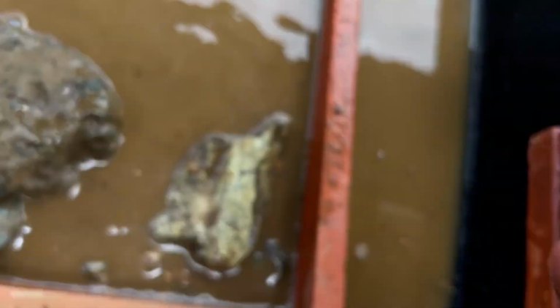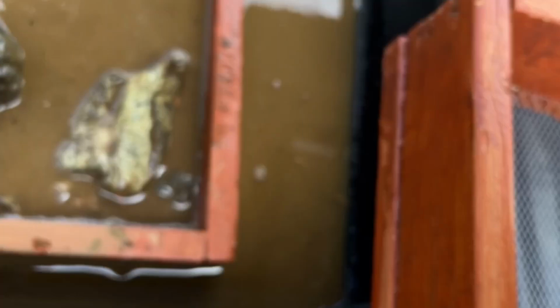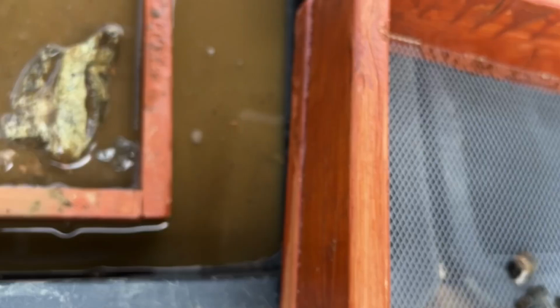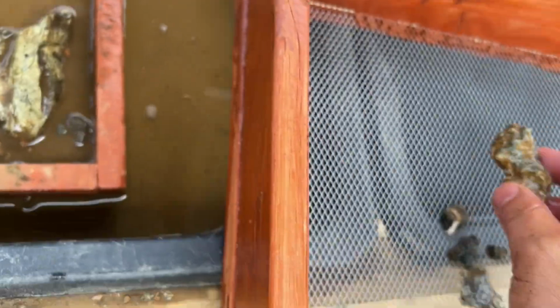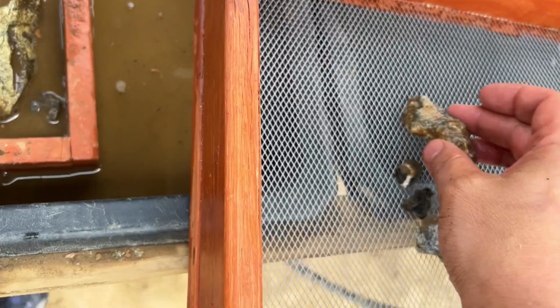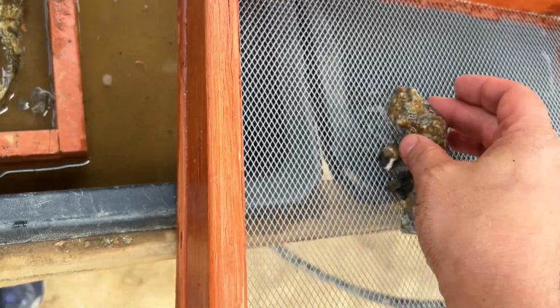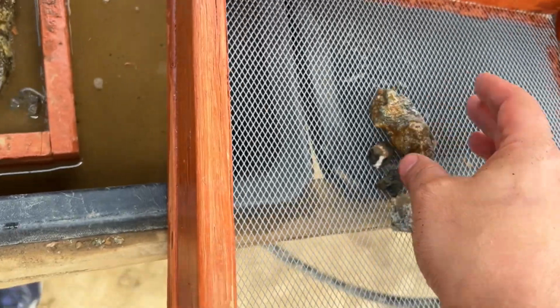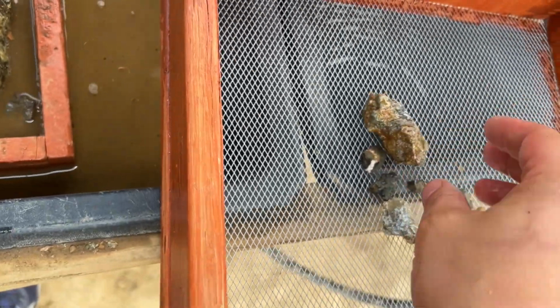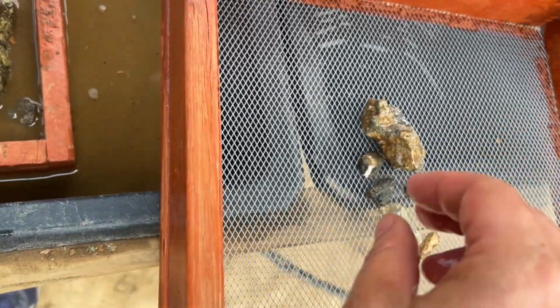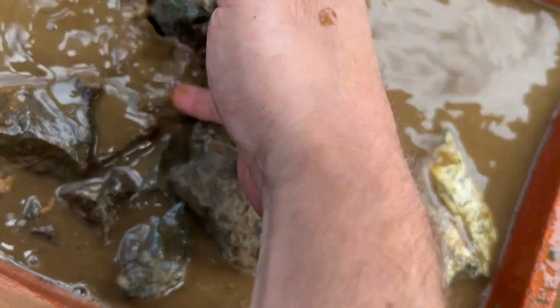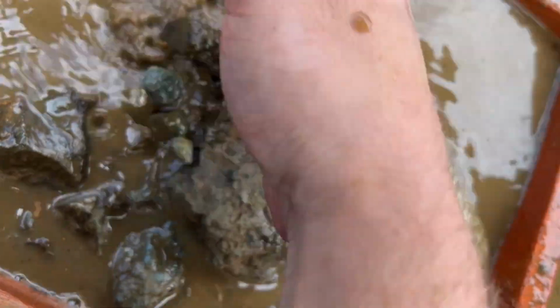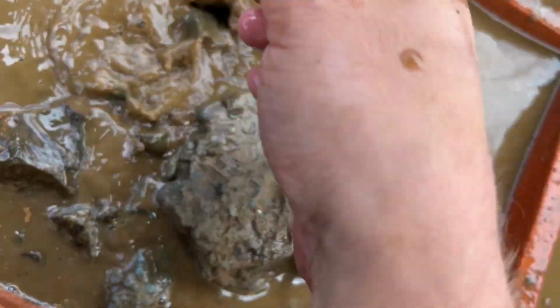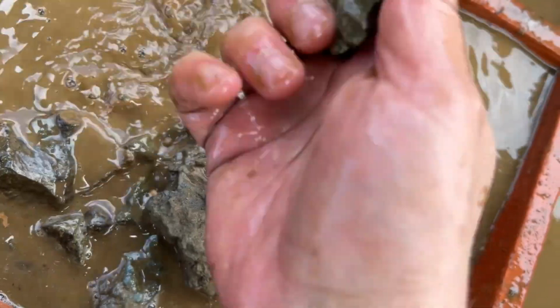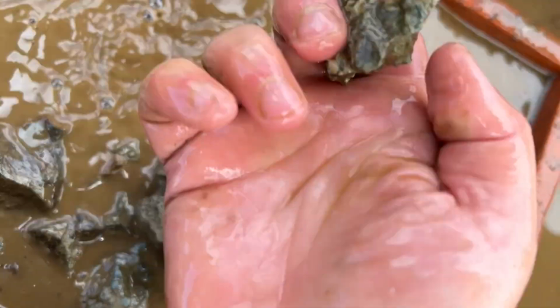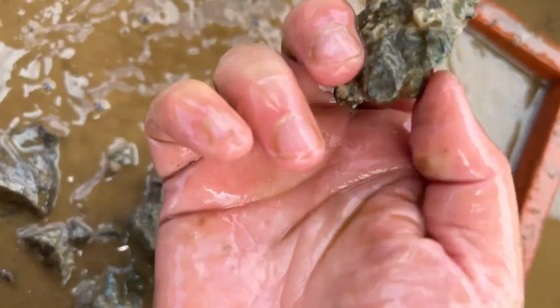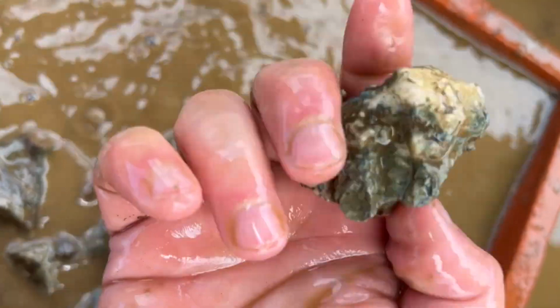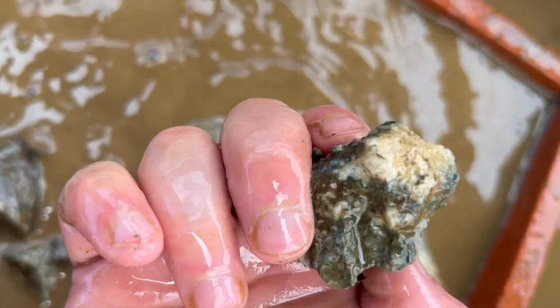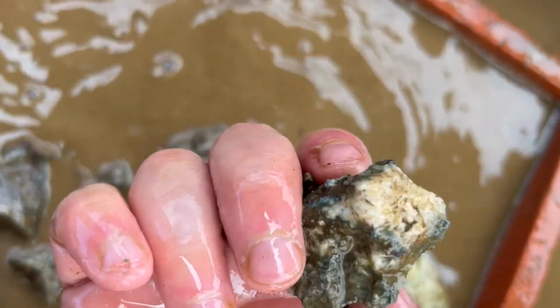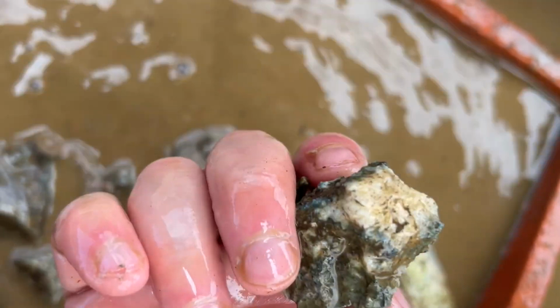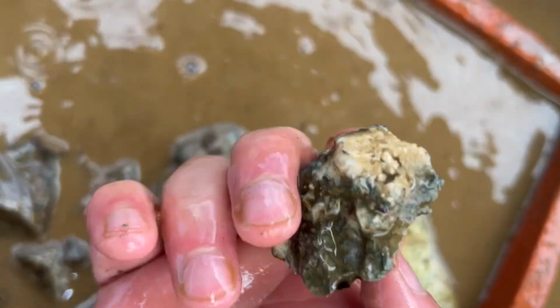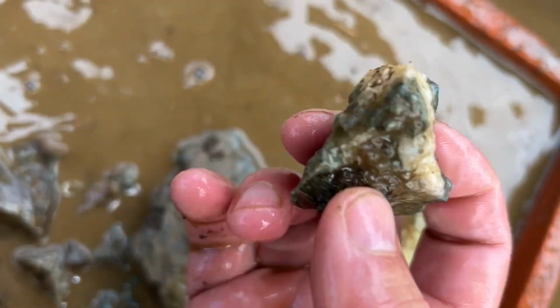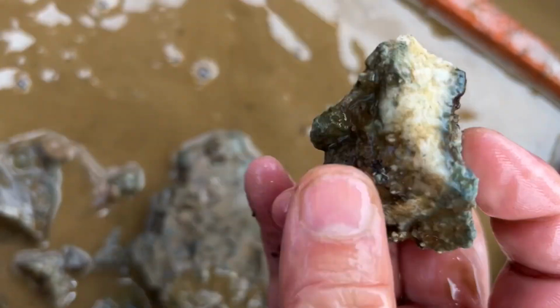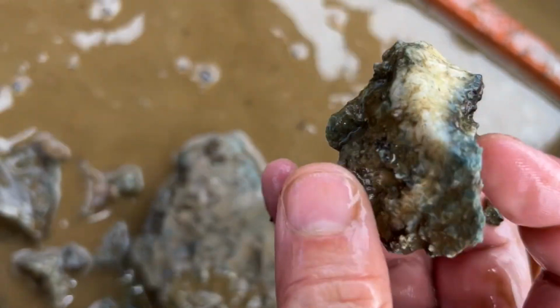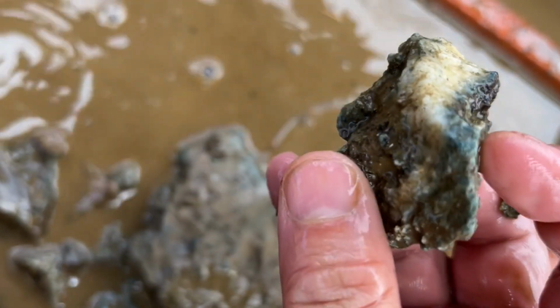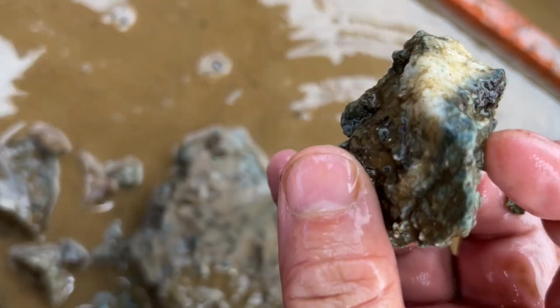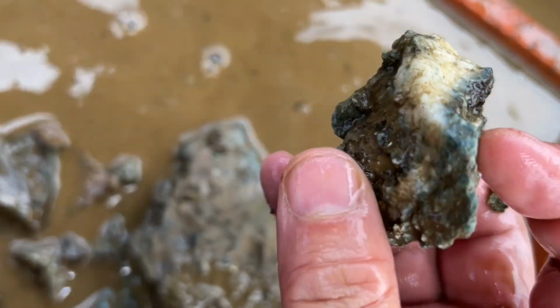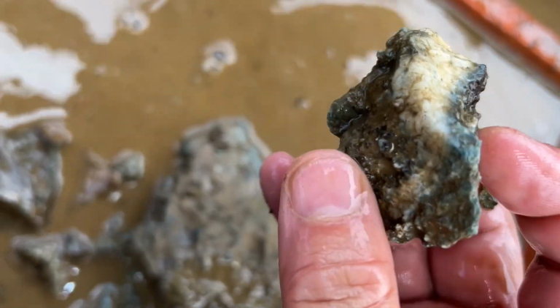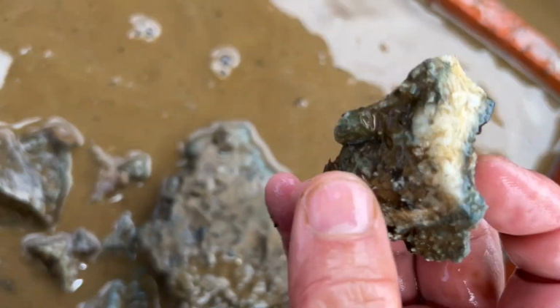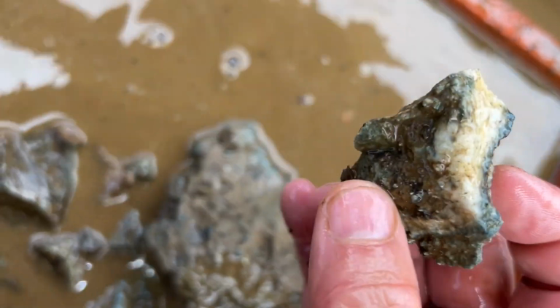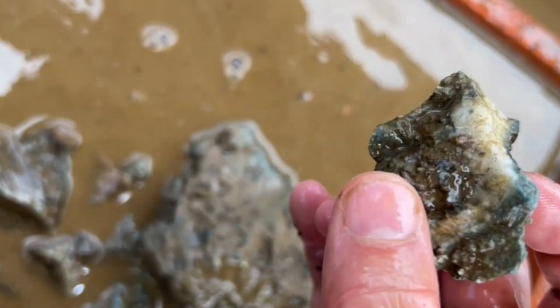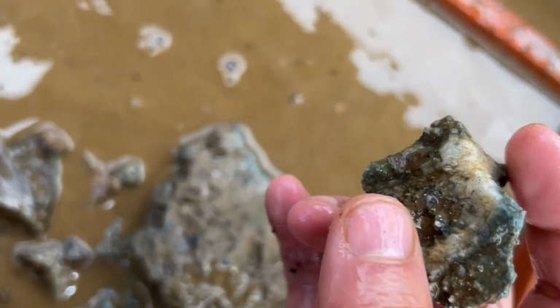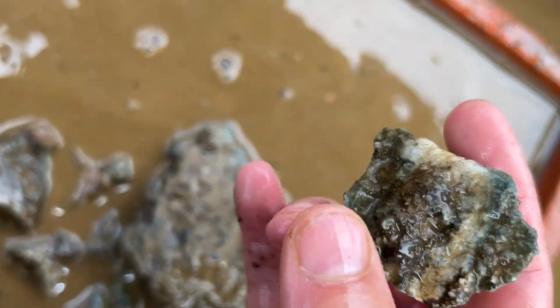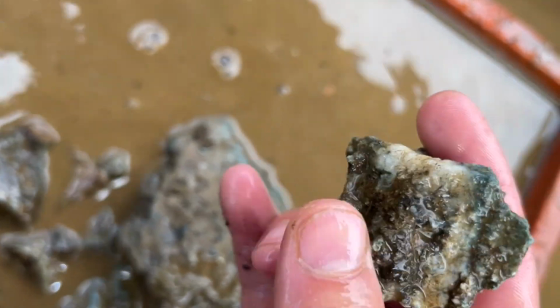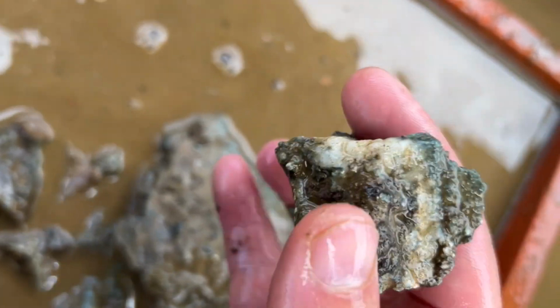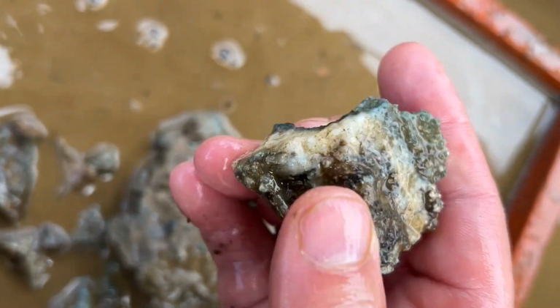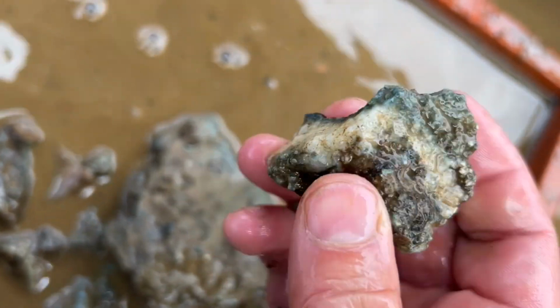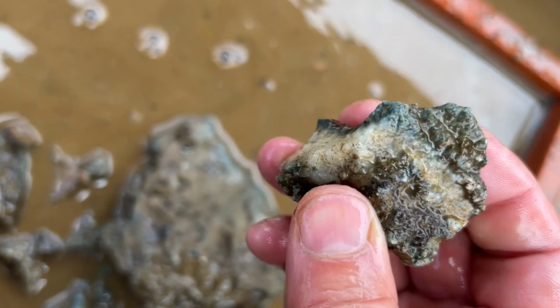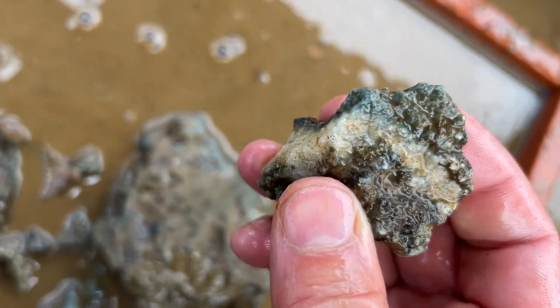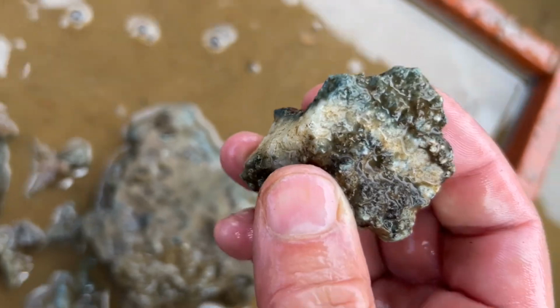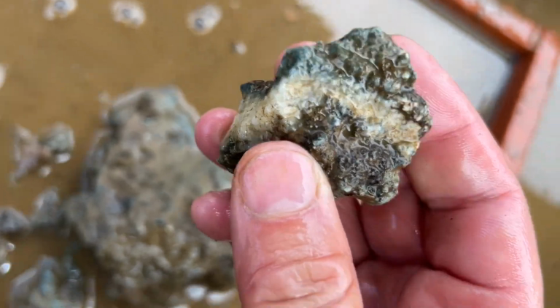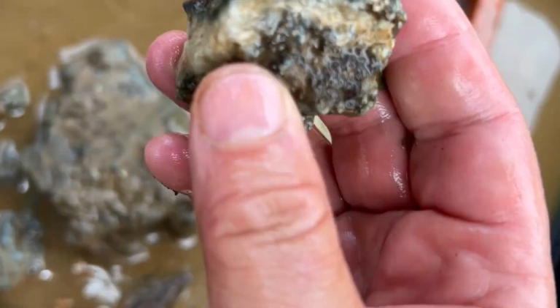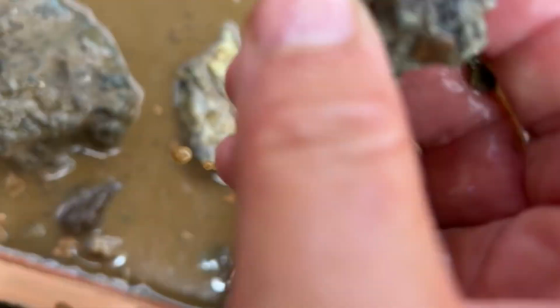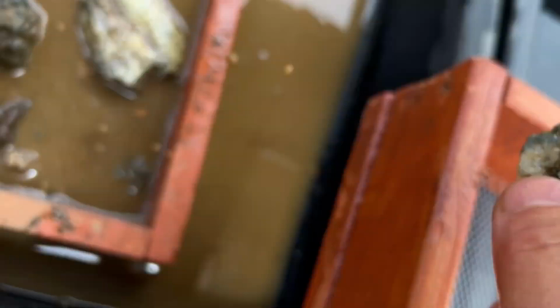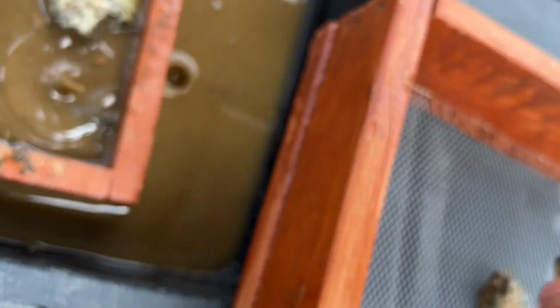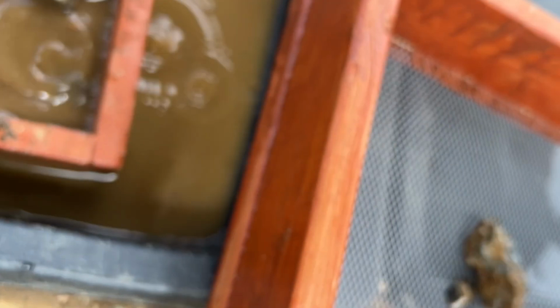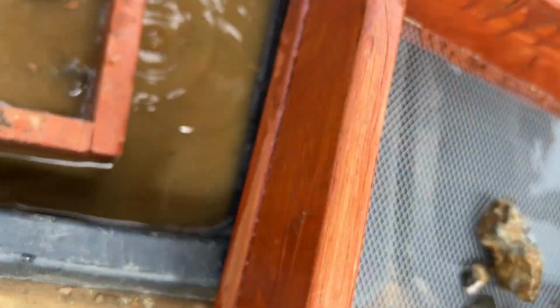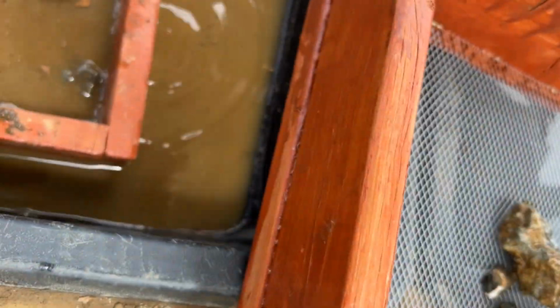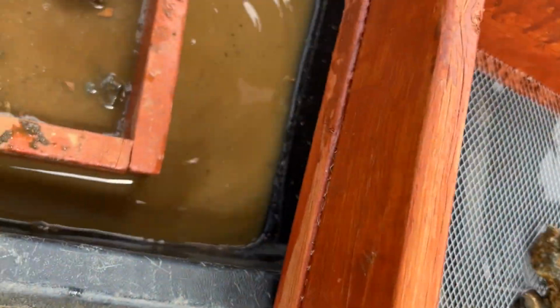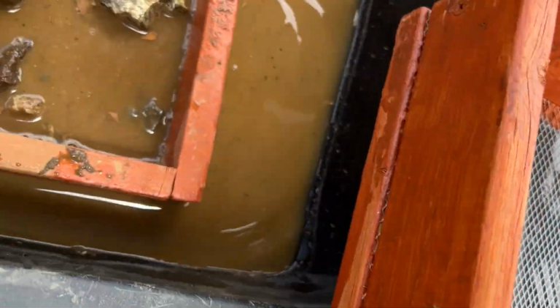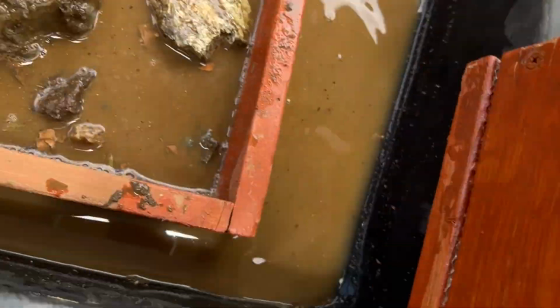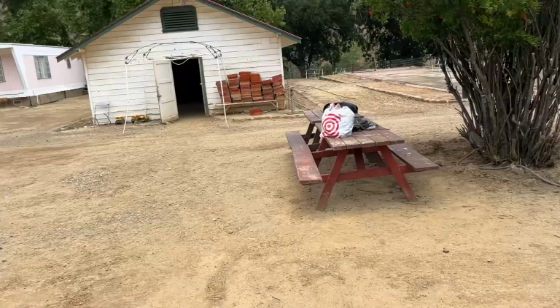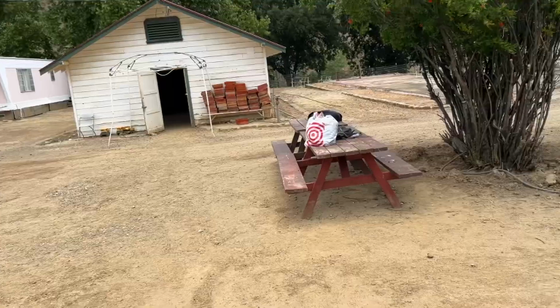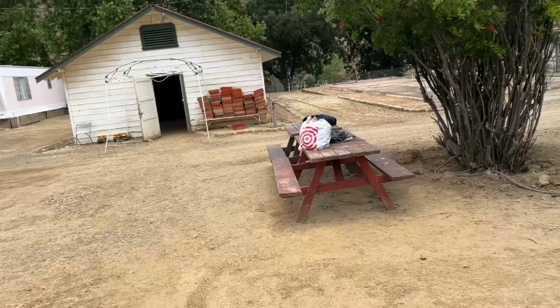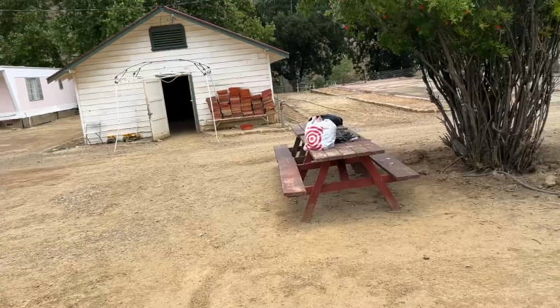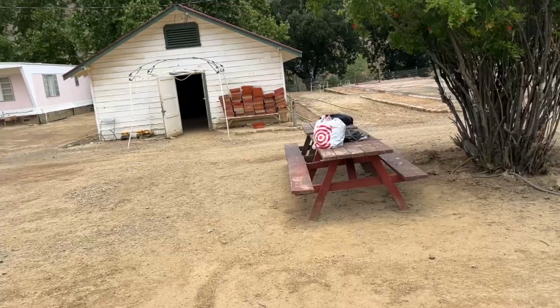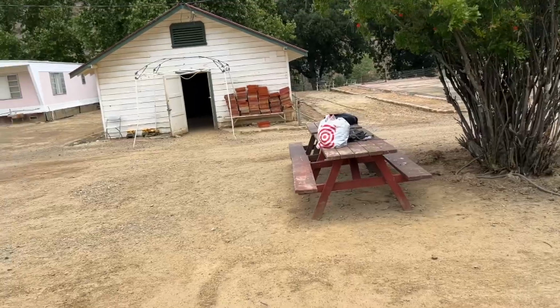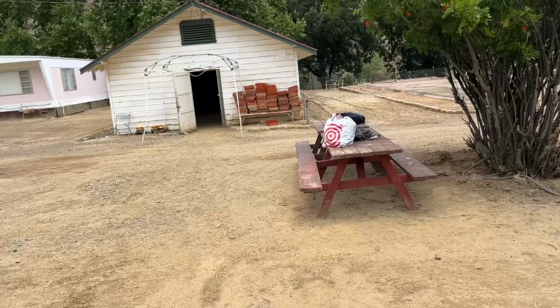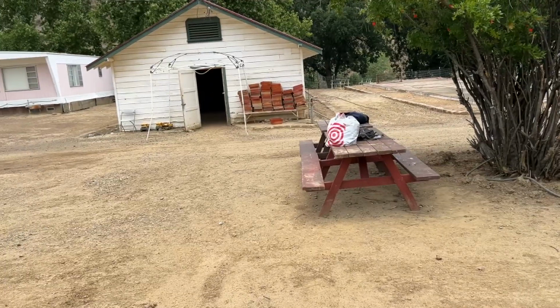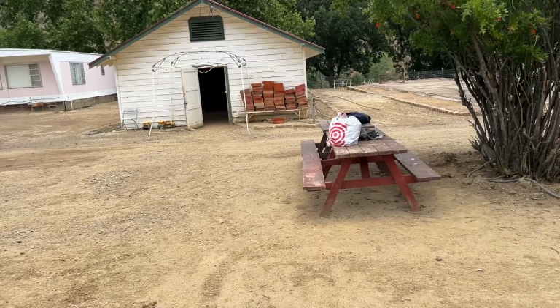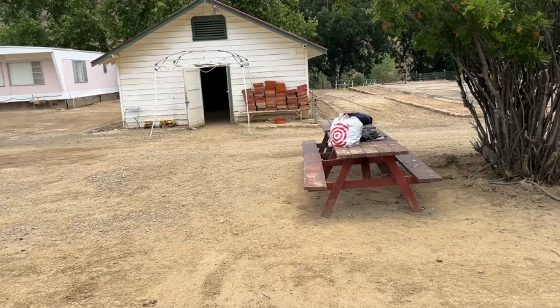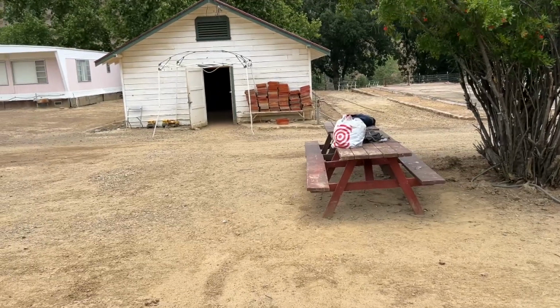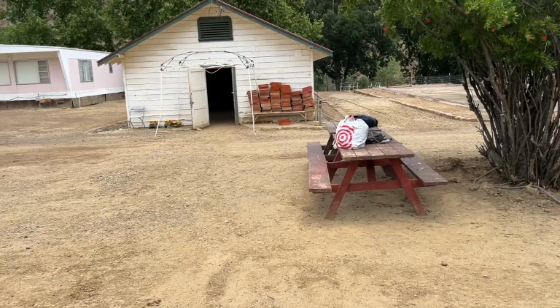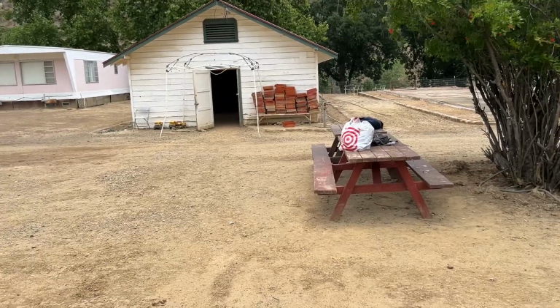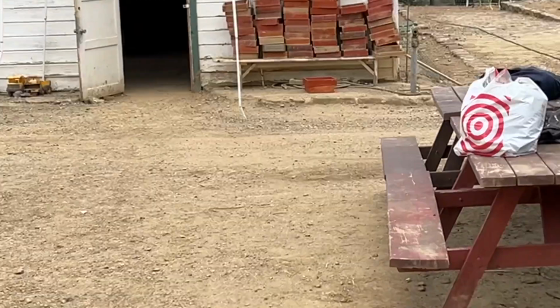You see that little bit of white rock in there? That could be something — I'm going to keep that. Here's another really nice streak of white, I'm going to hold on to that.